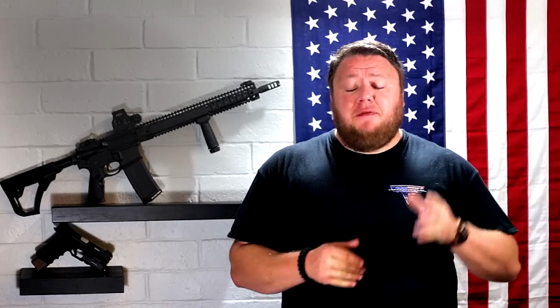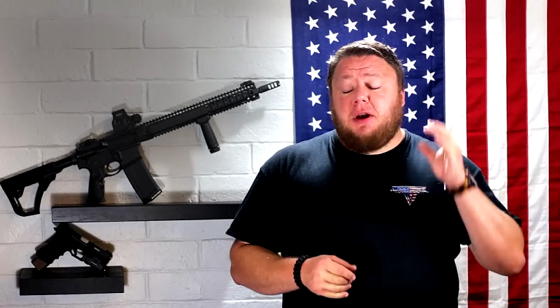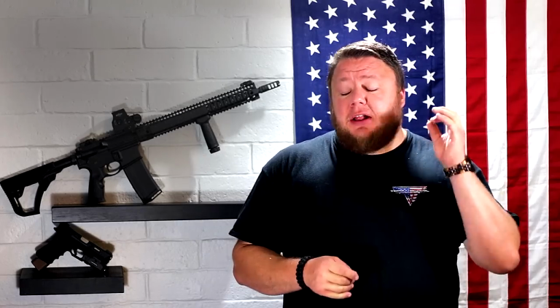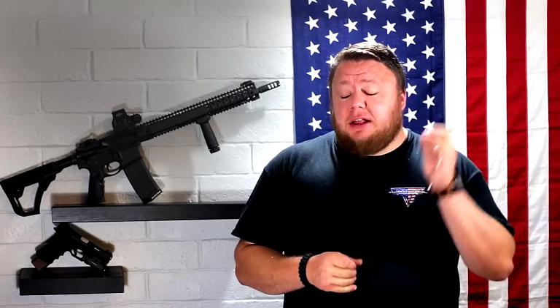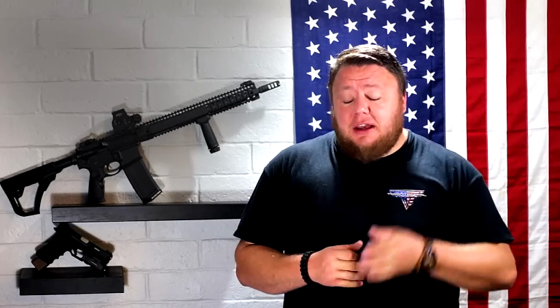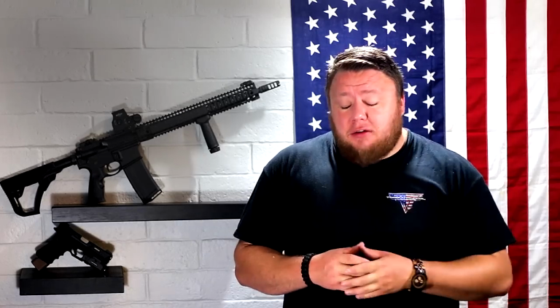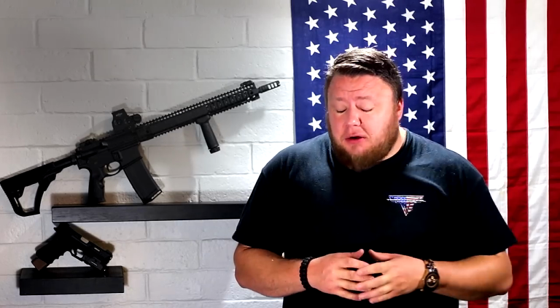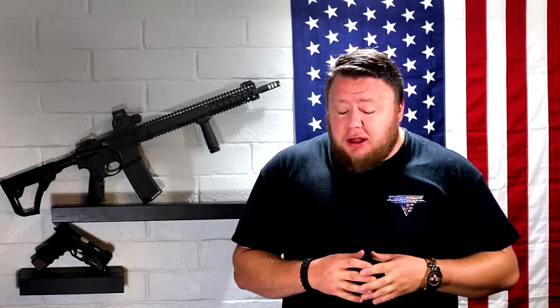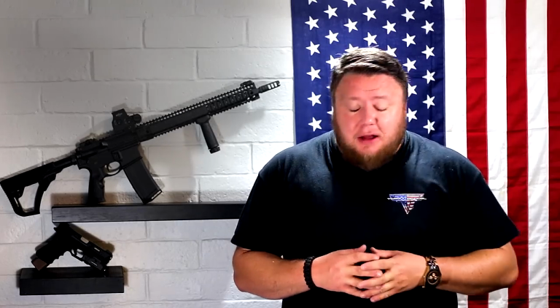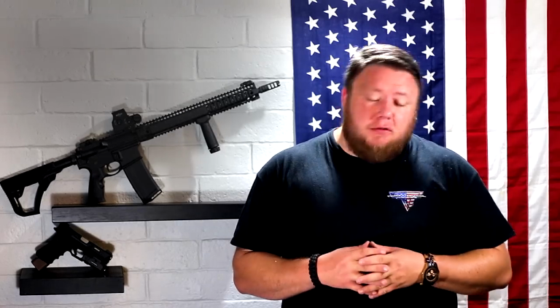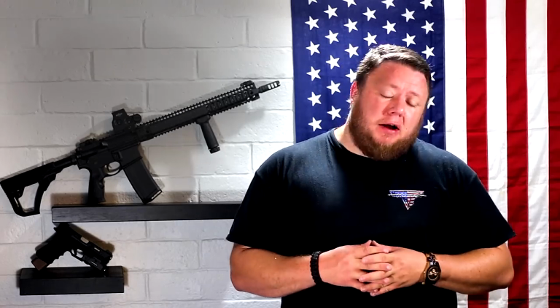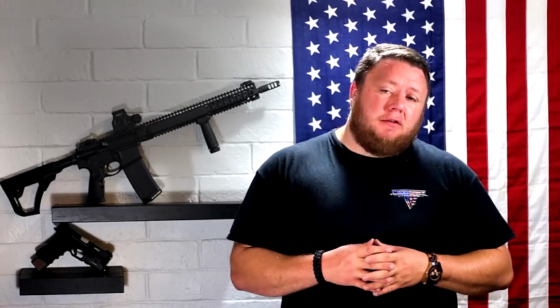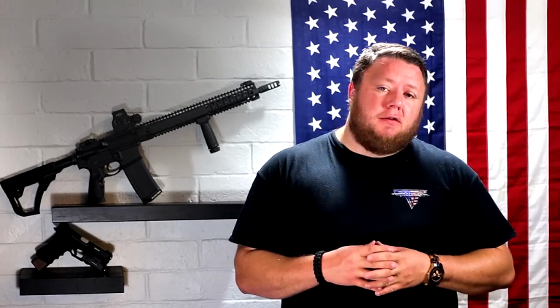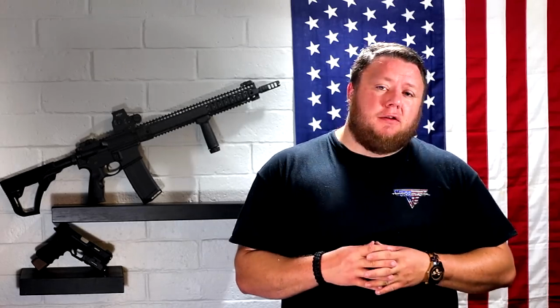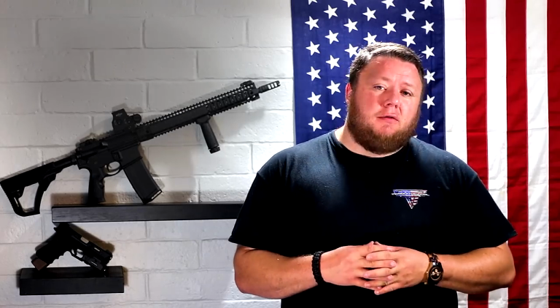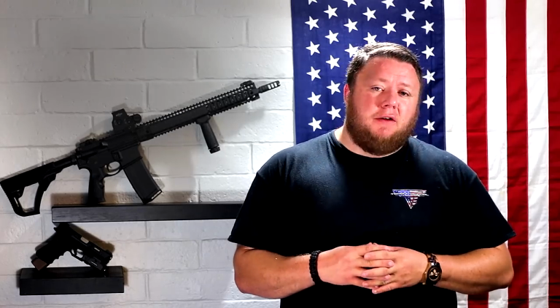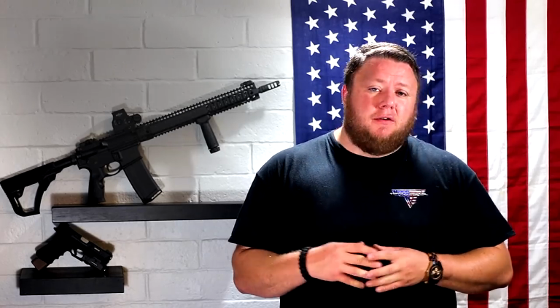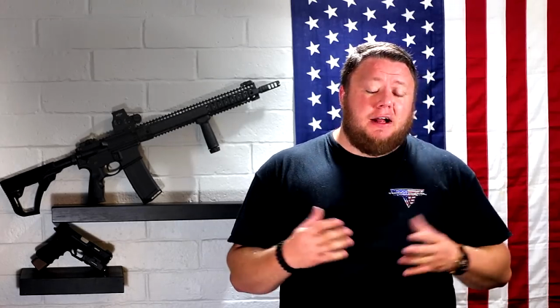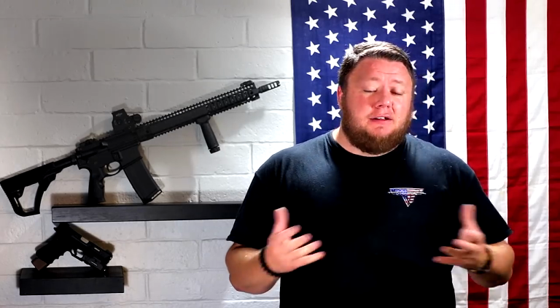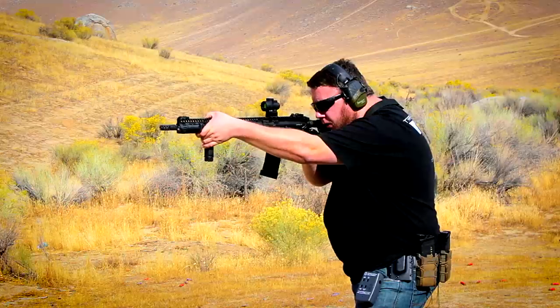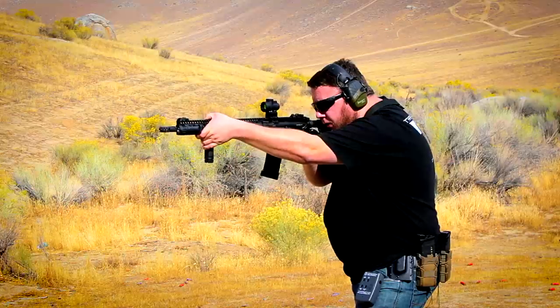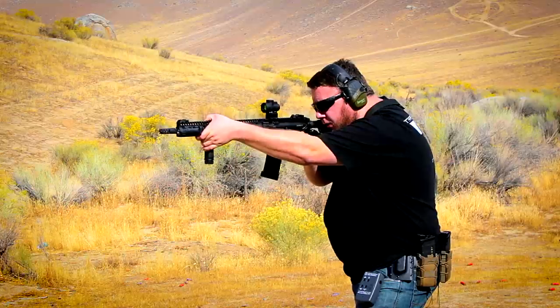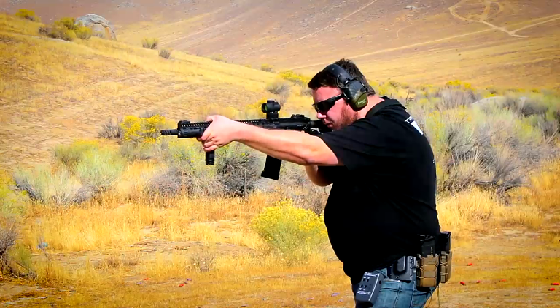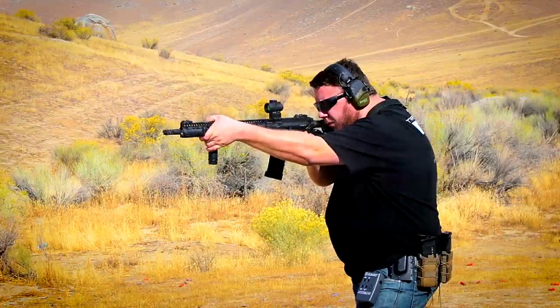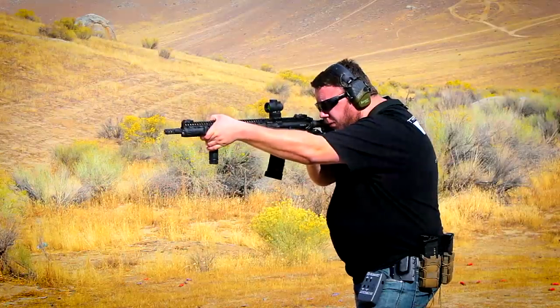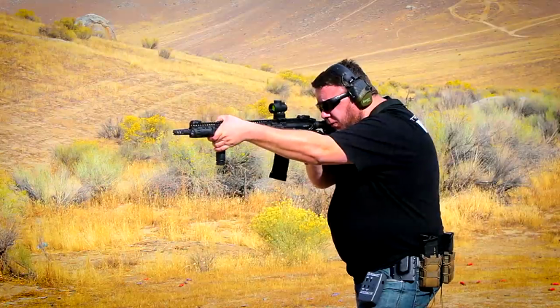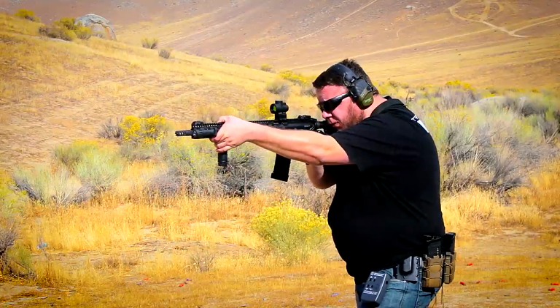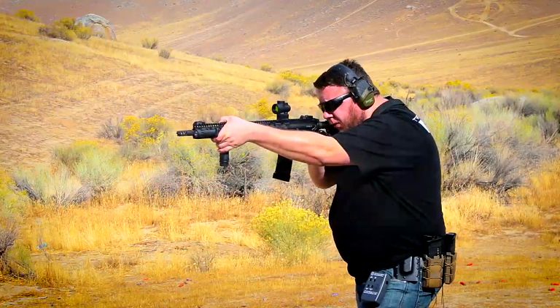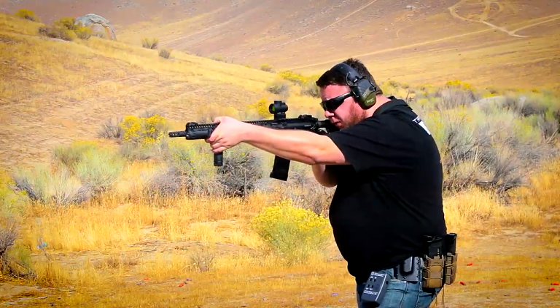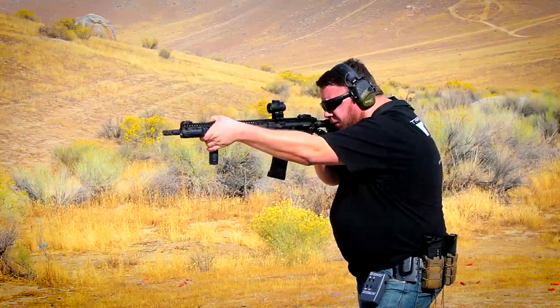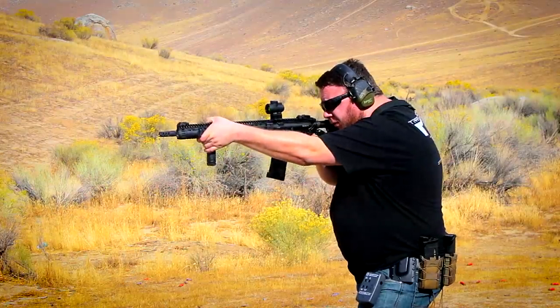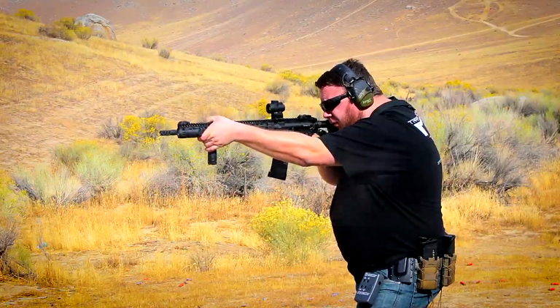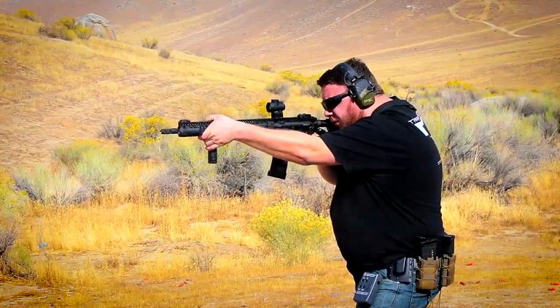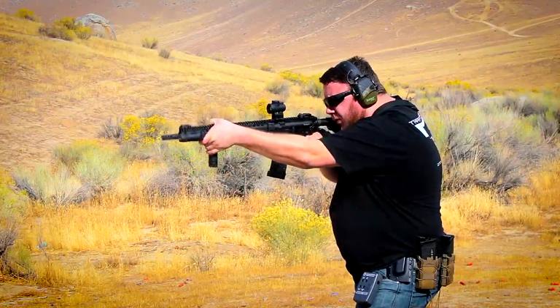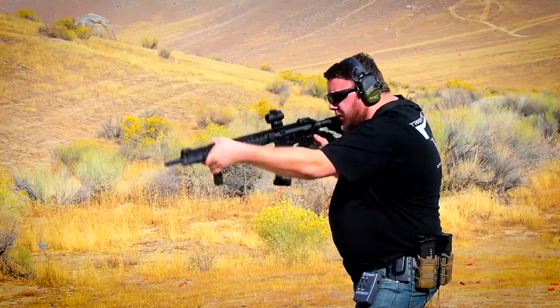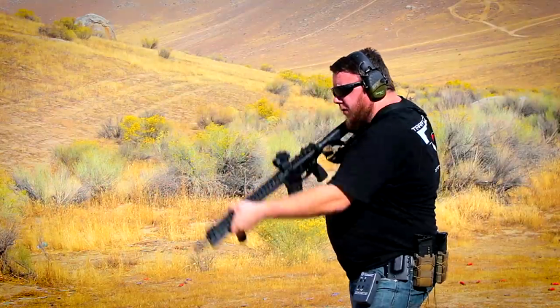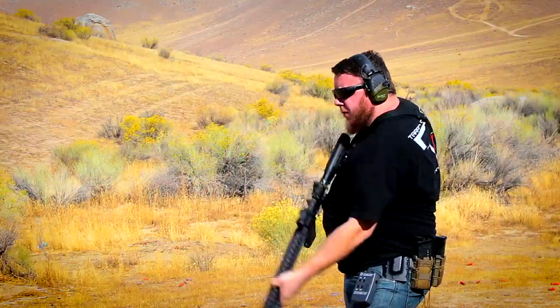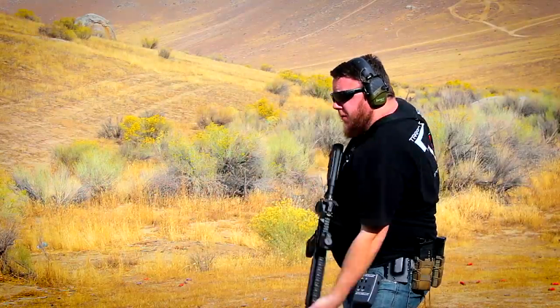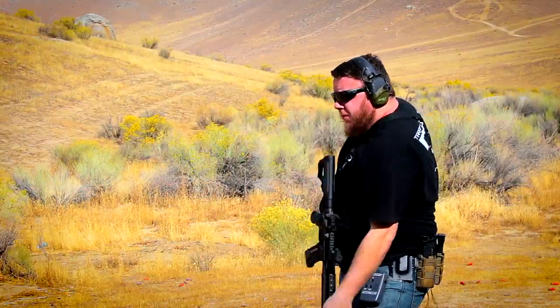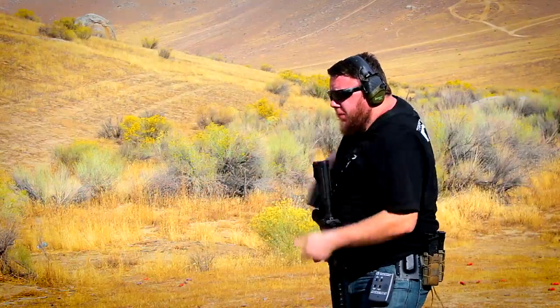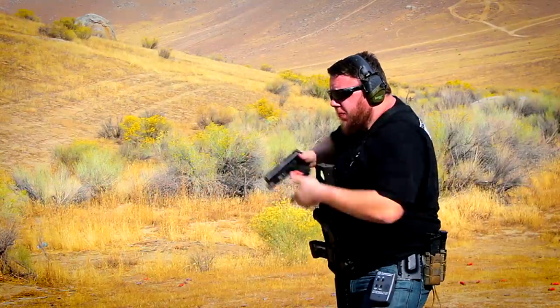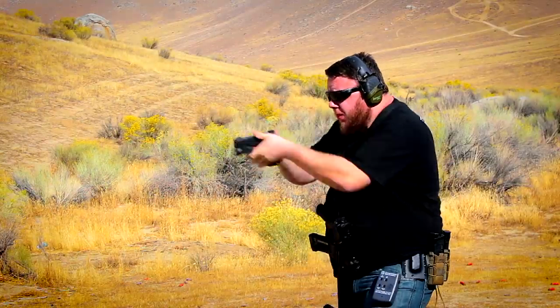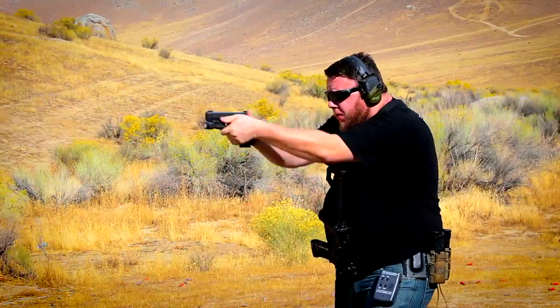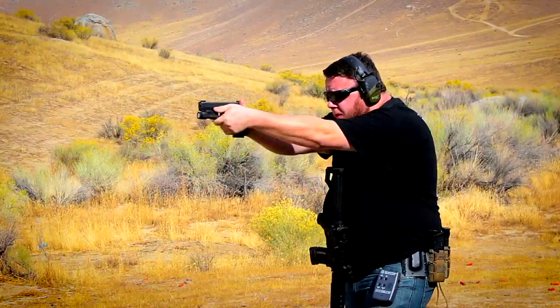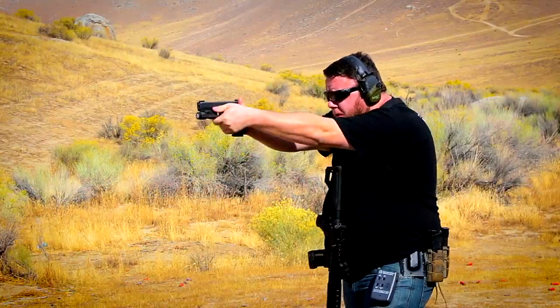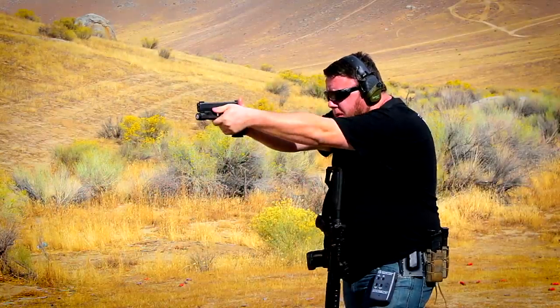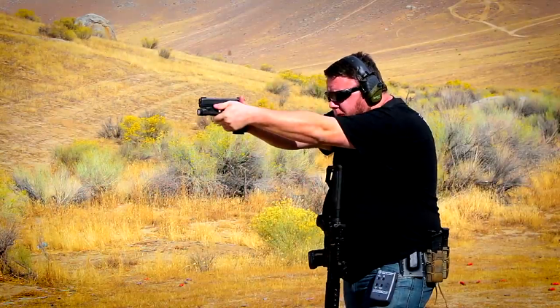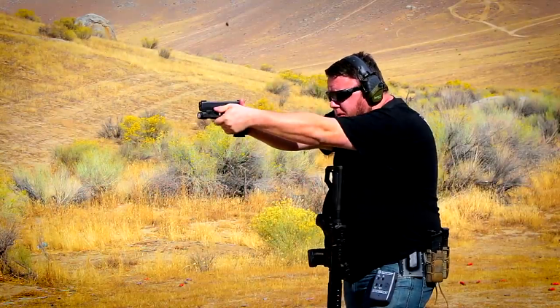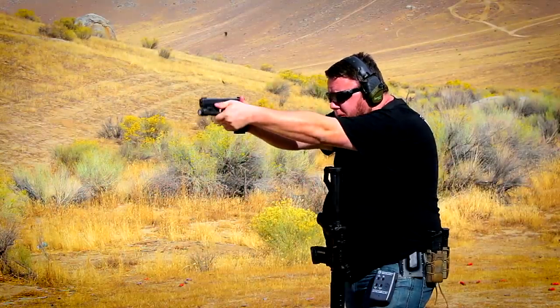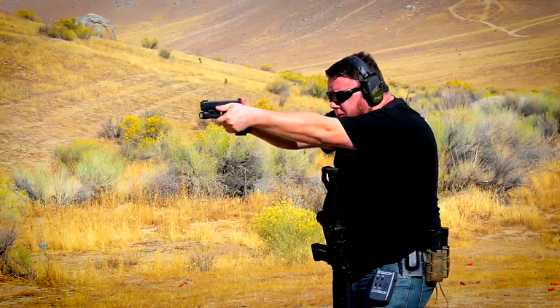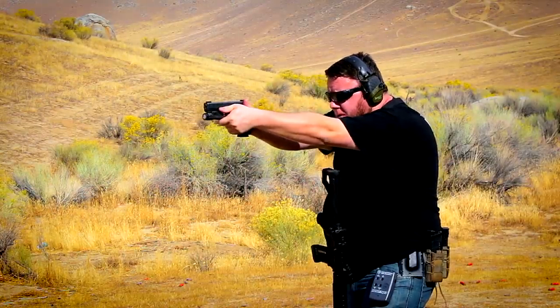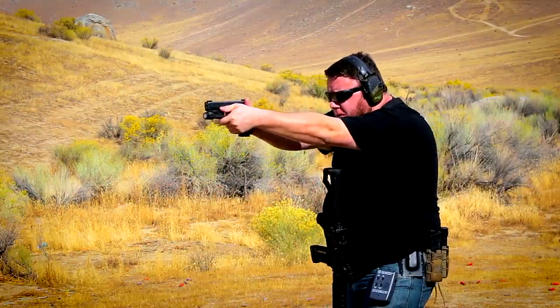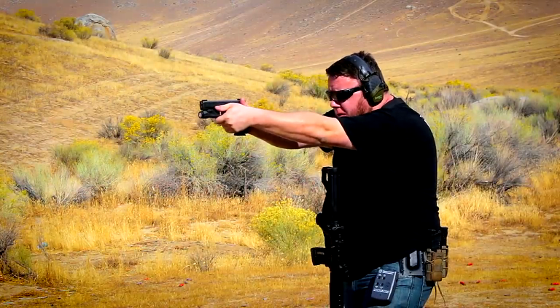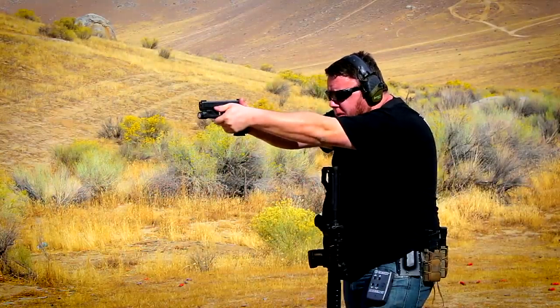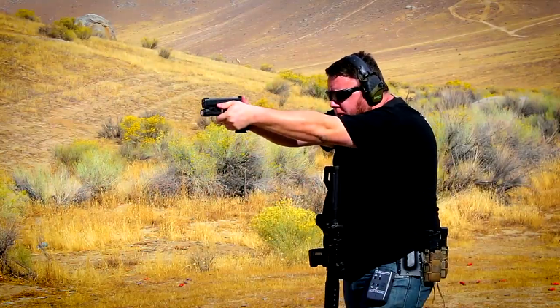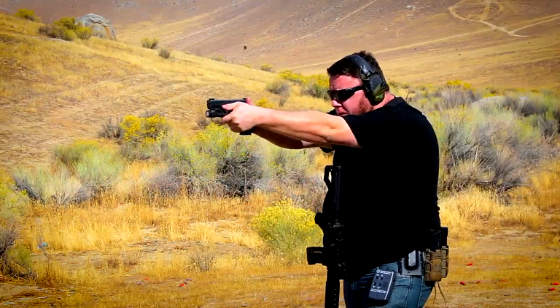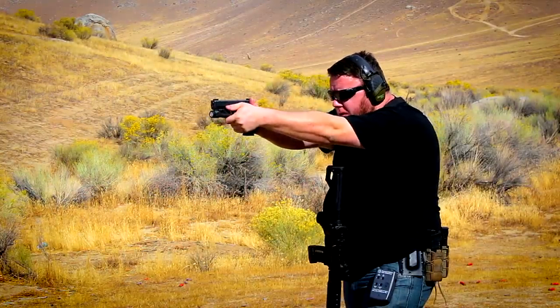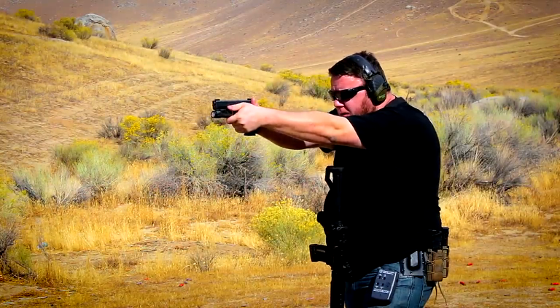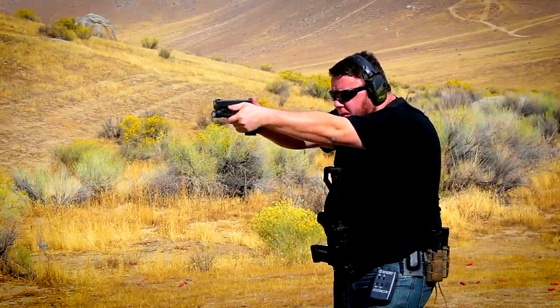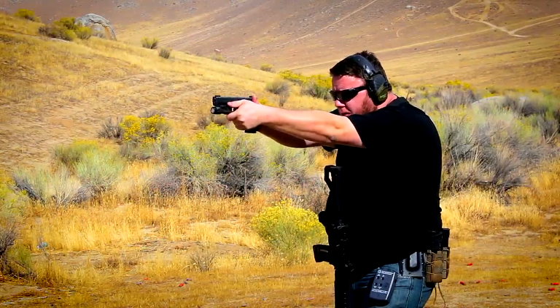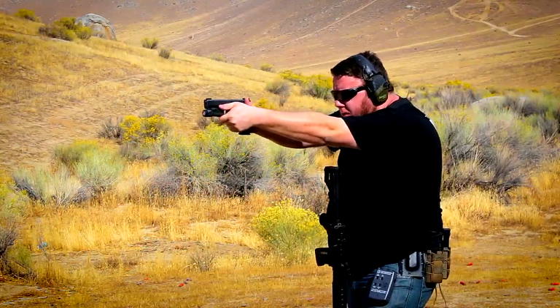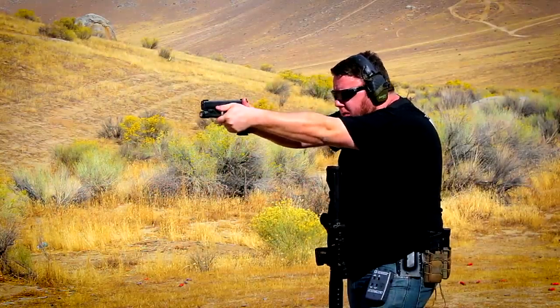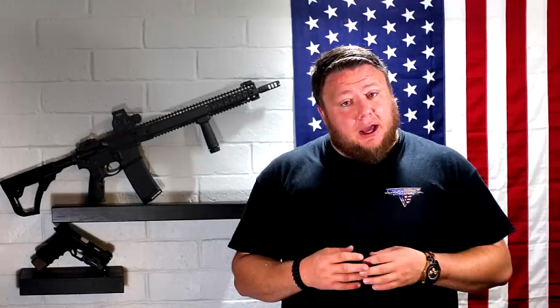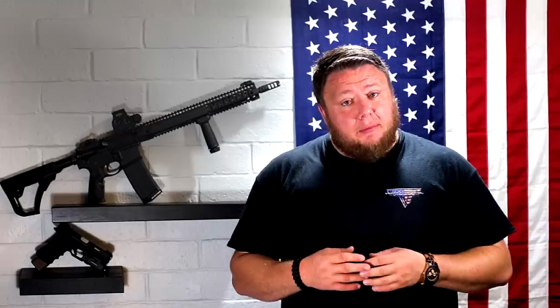I've put at least 3,000 rounds through this rifle. That's a conservative estimate — I definitely lost count. But 3,000 rounds, not a single hiccup.